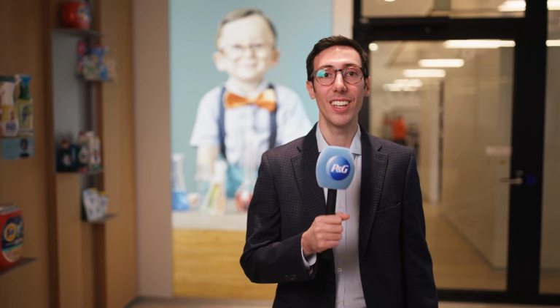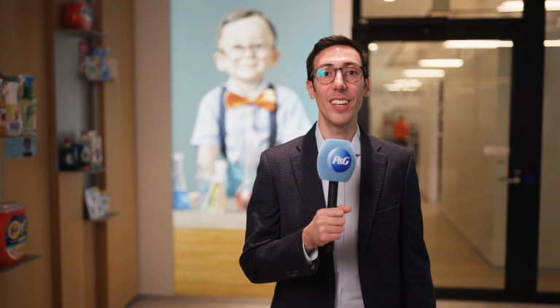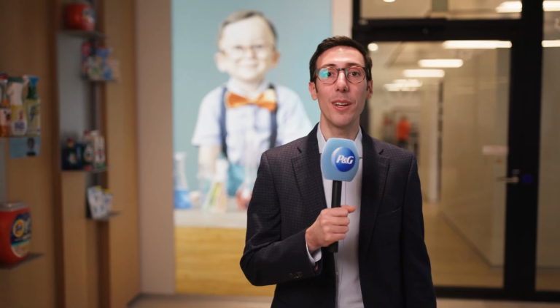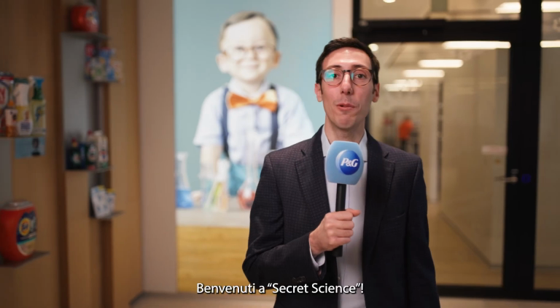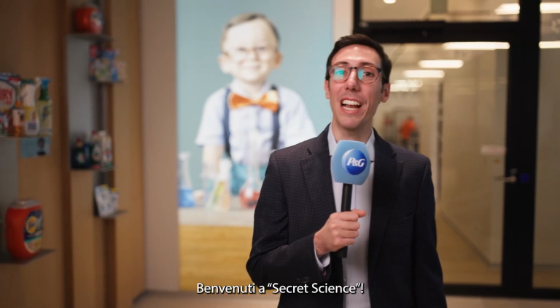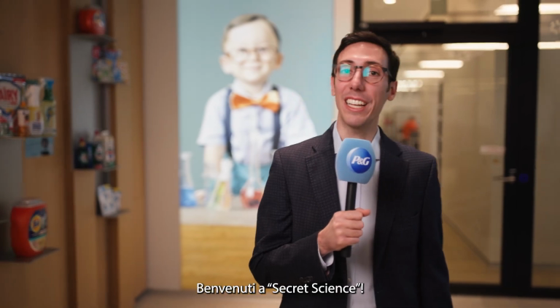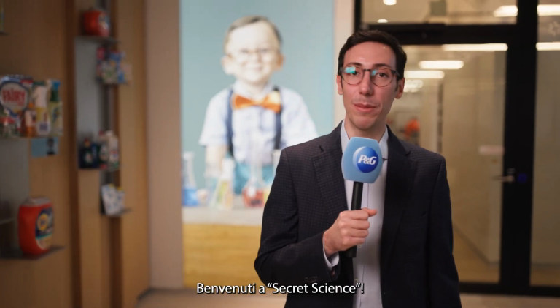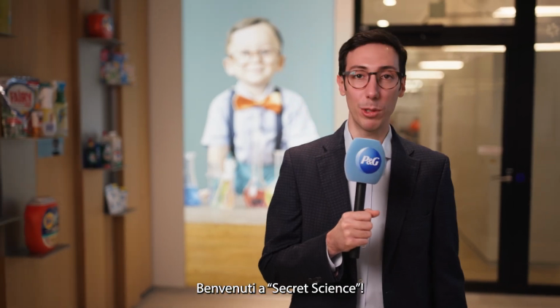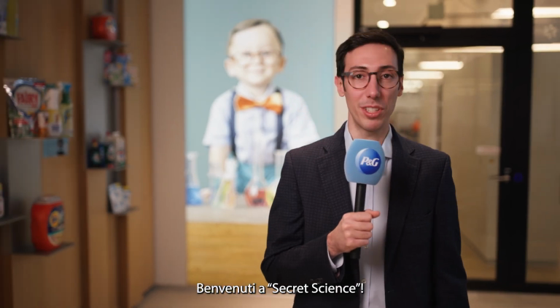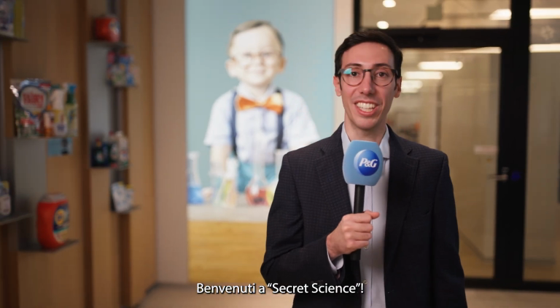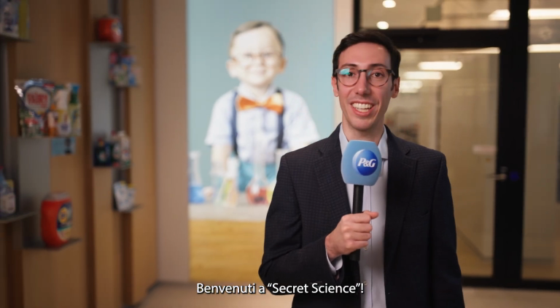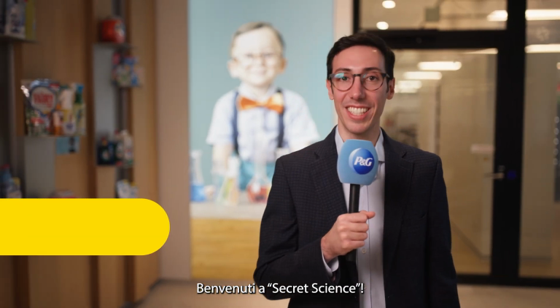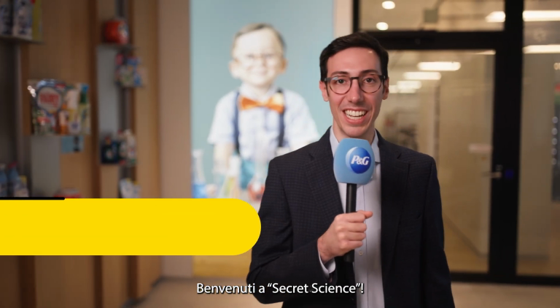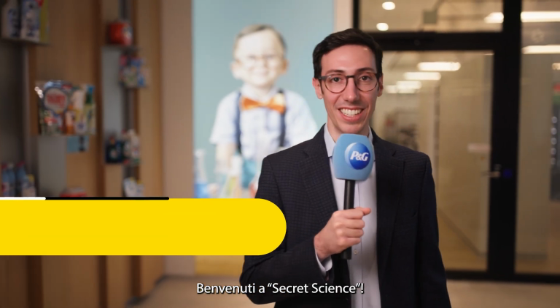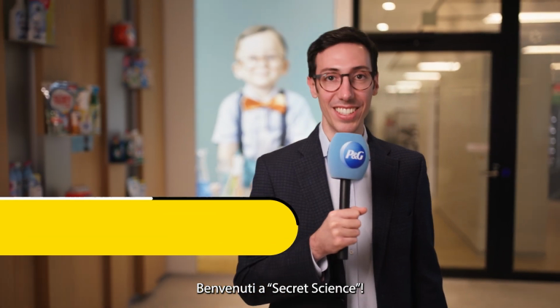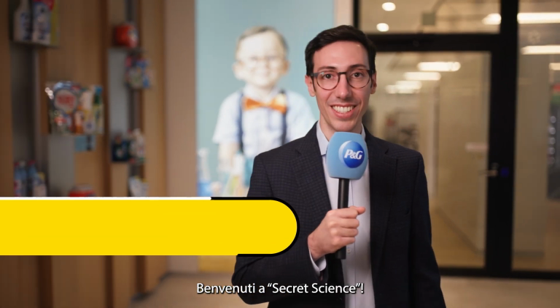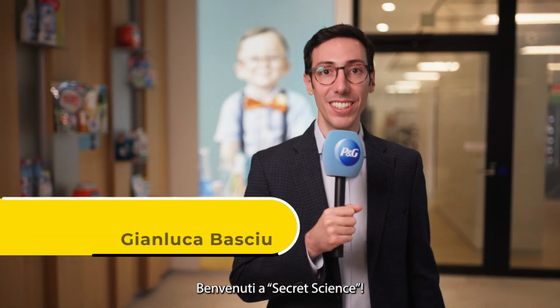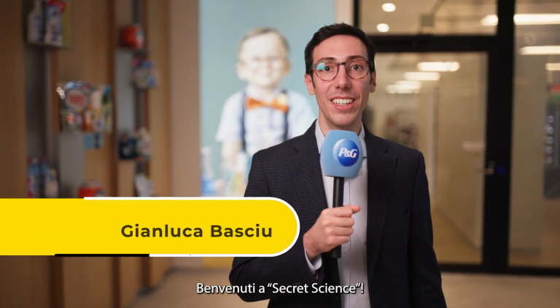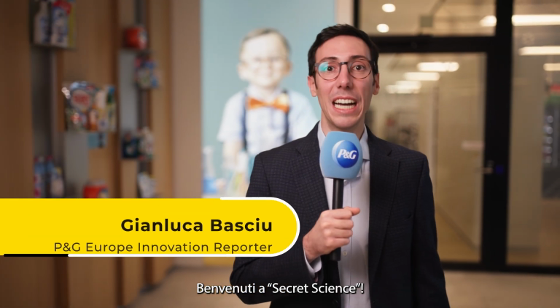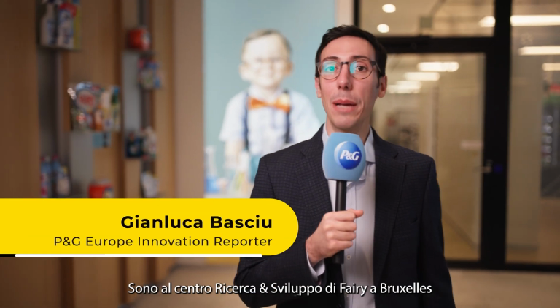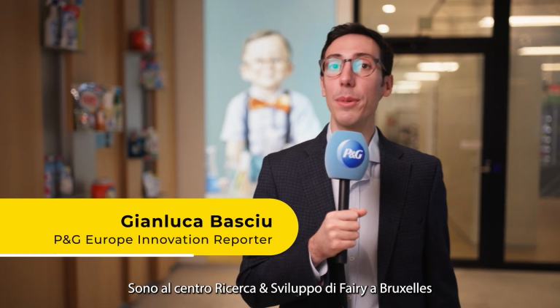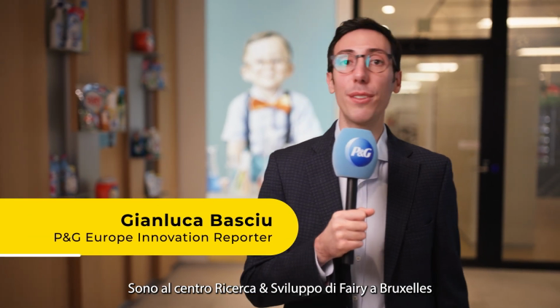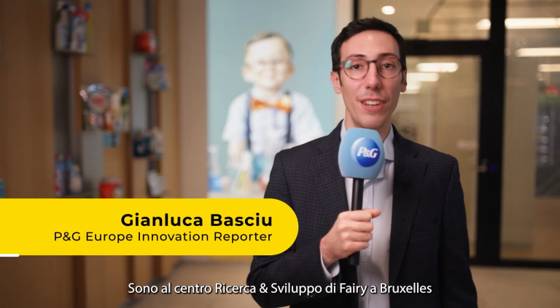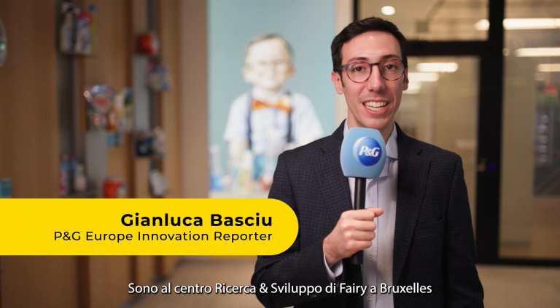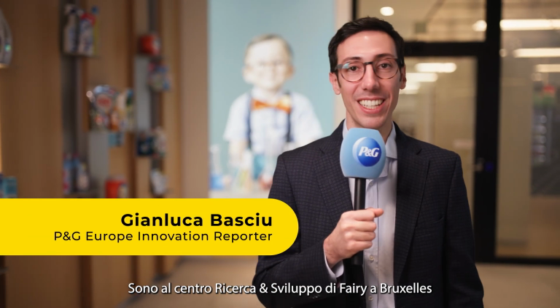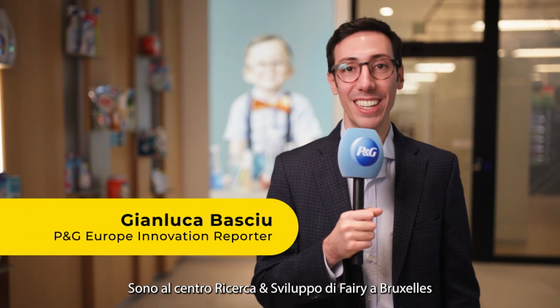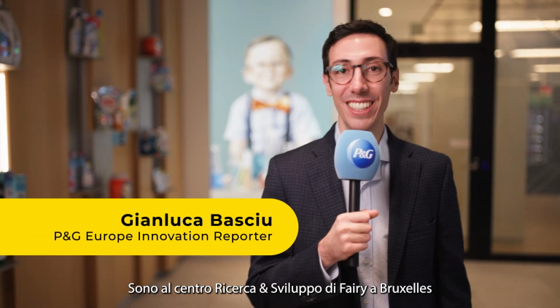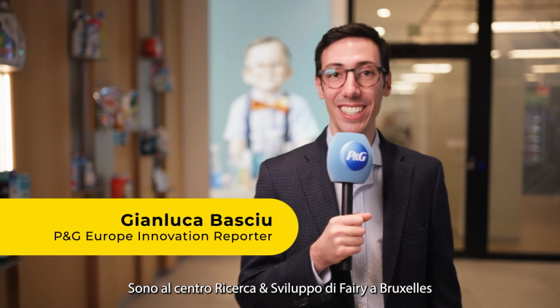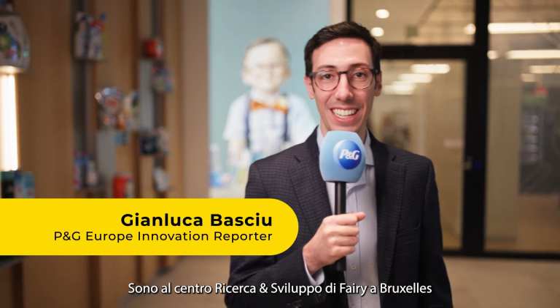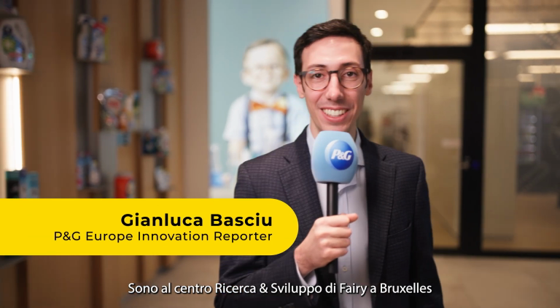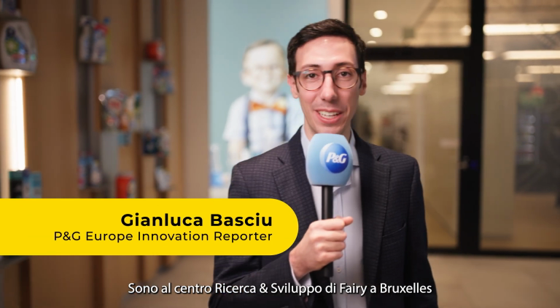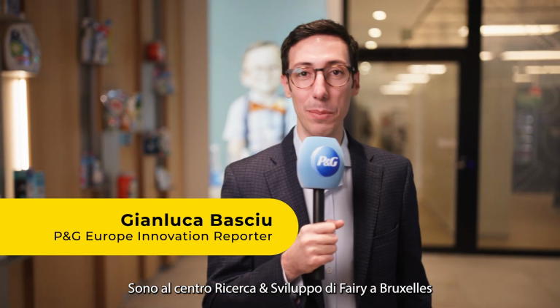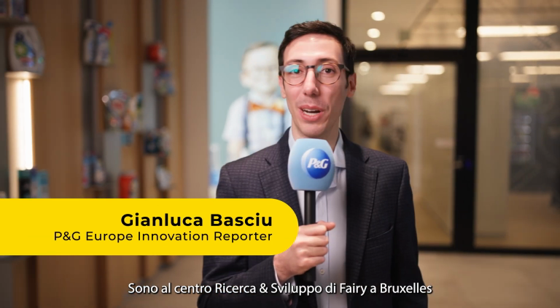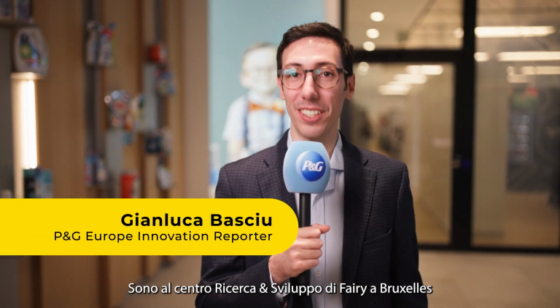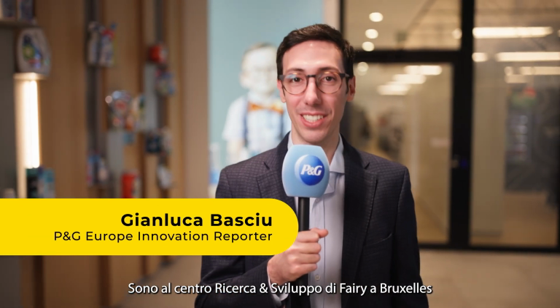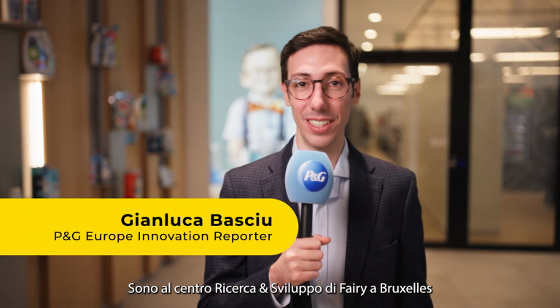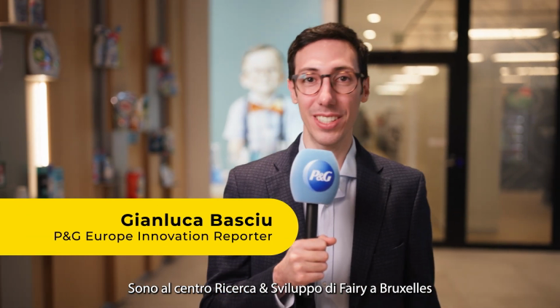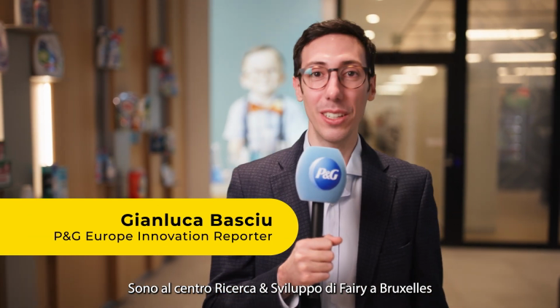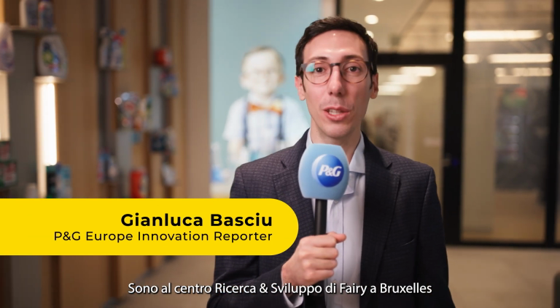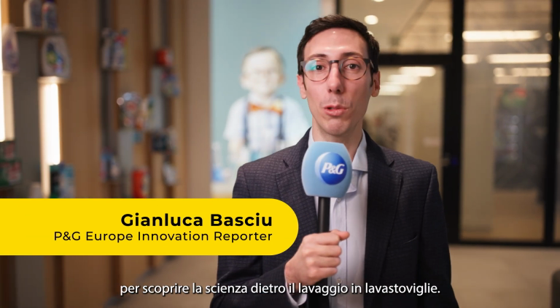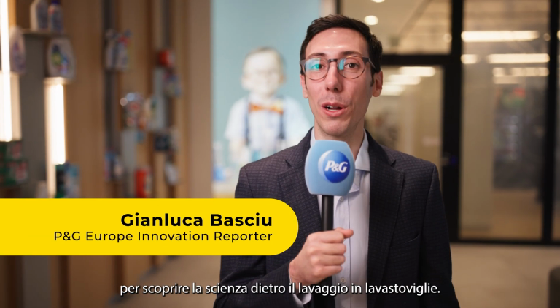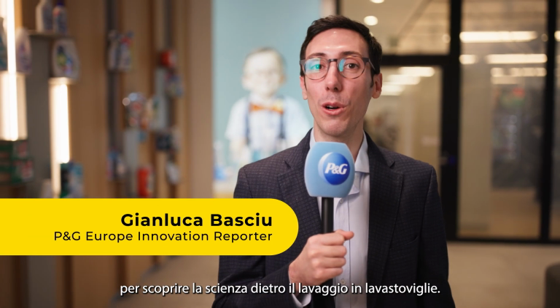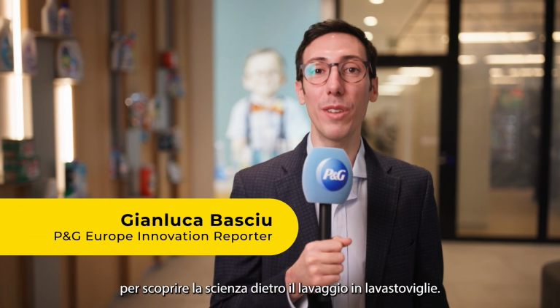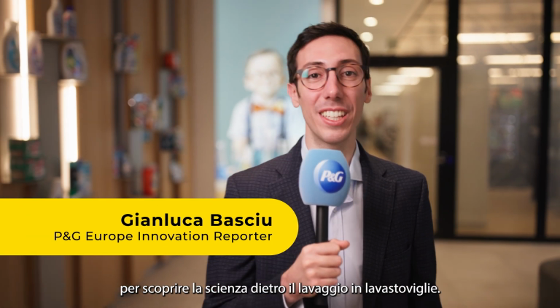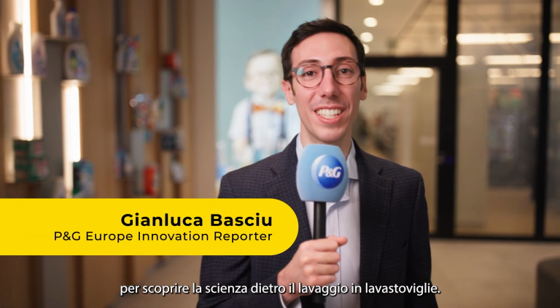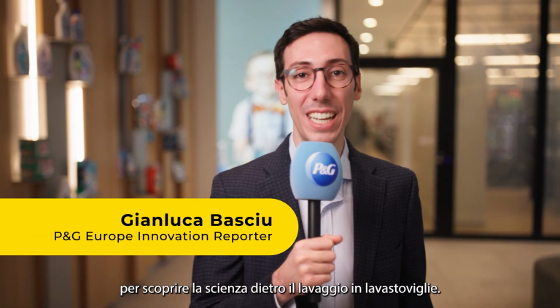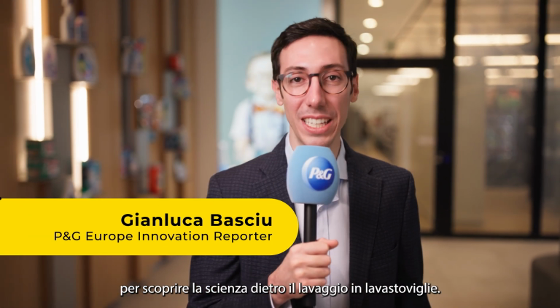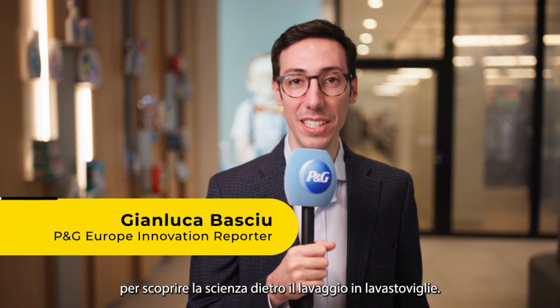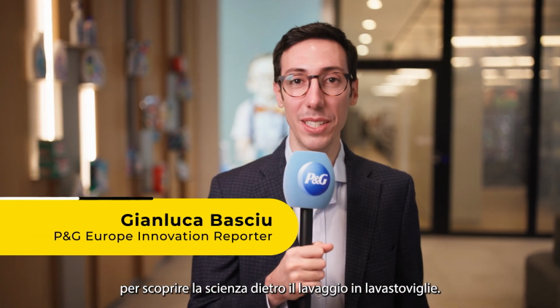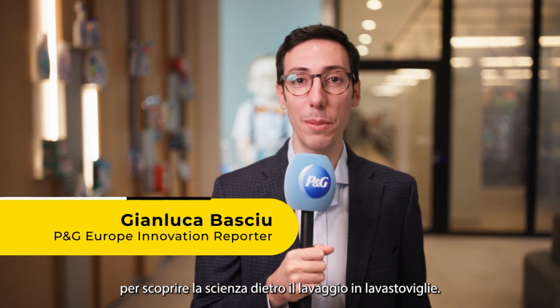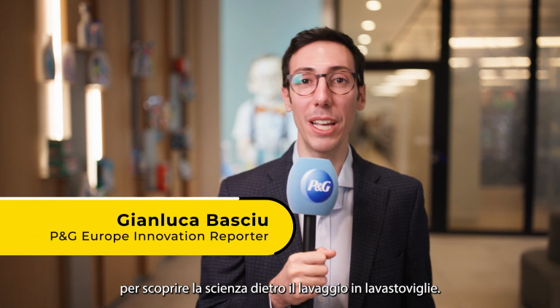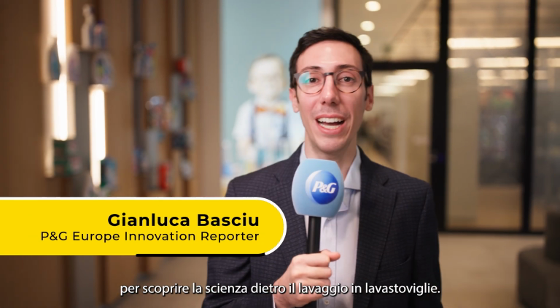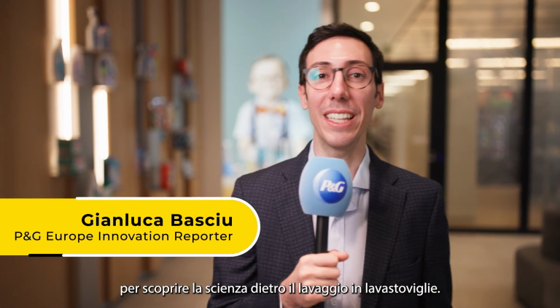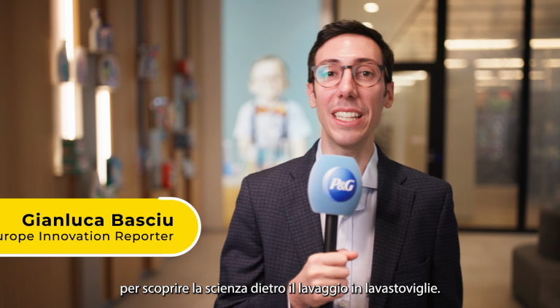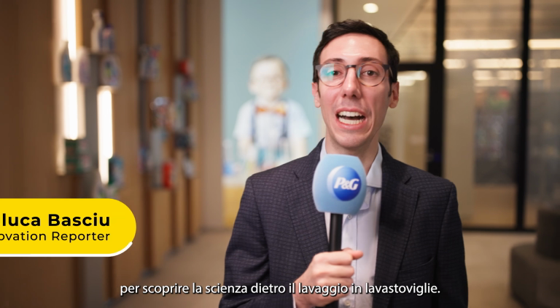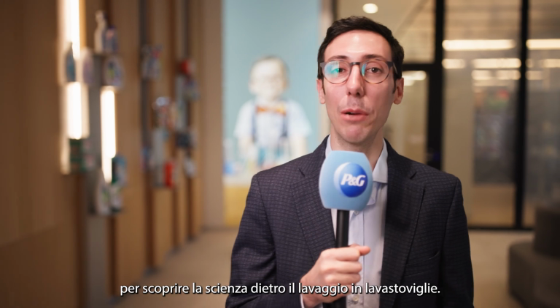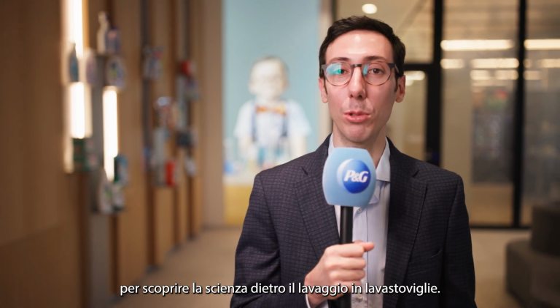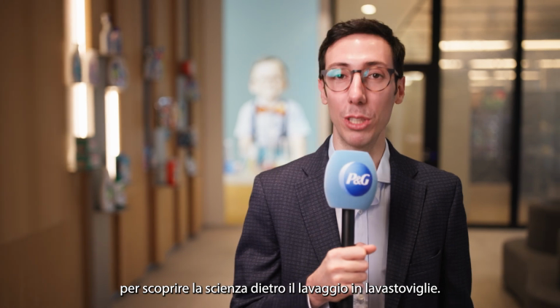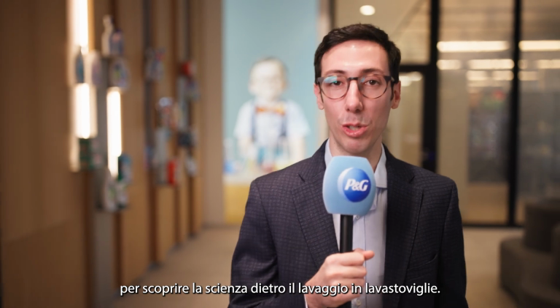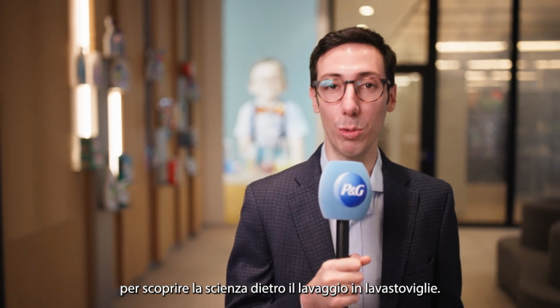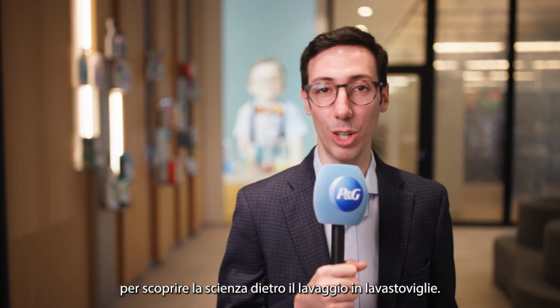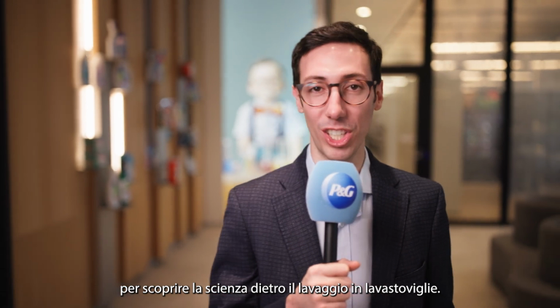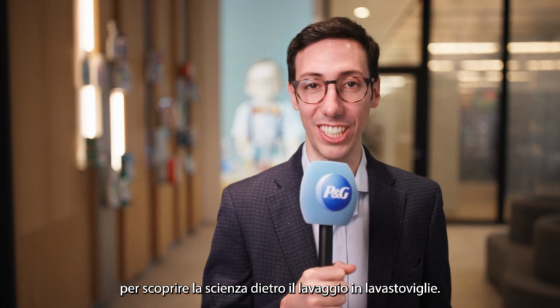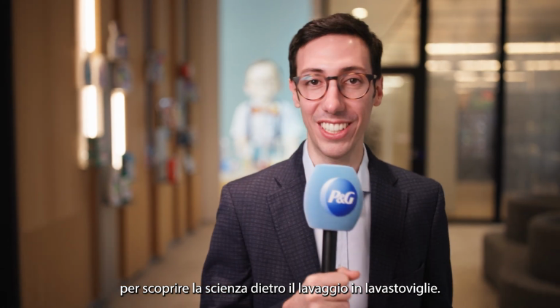Welcome to Secret Science. I'm at Ferris Arendi Center in Brussels to uncover the science behind auto-dishwashing.